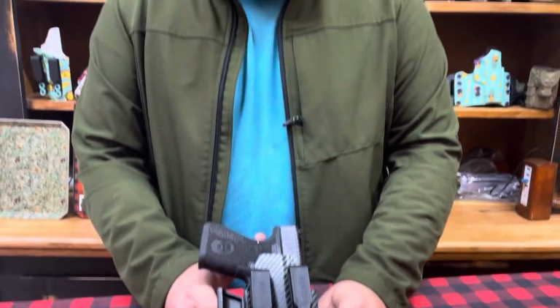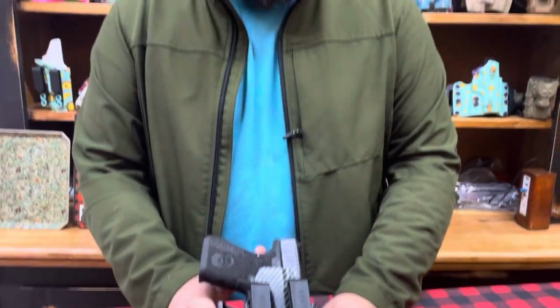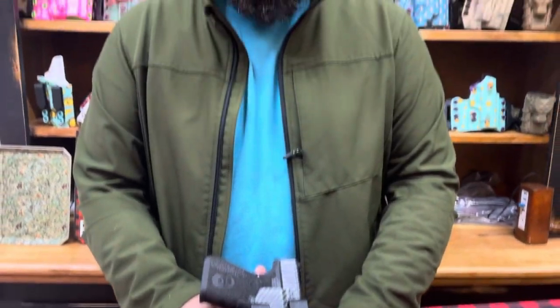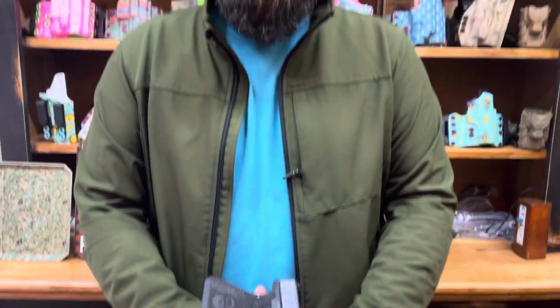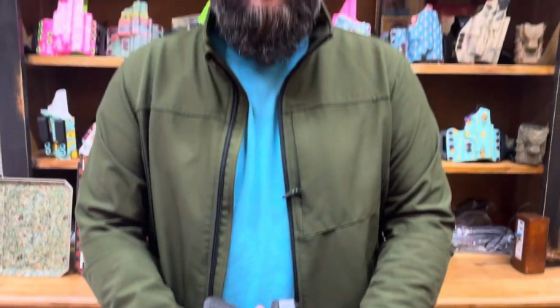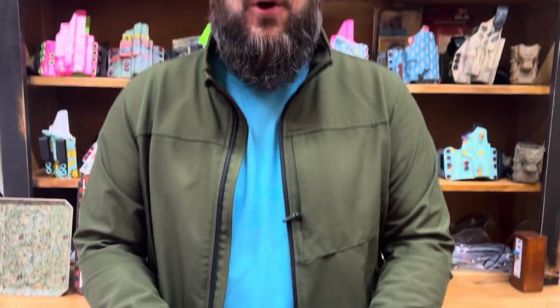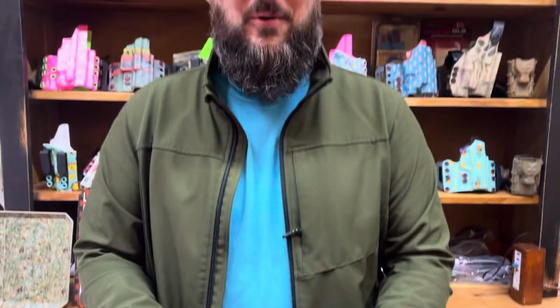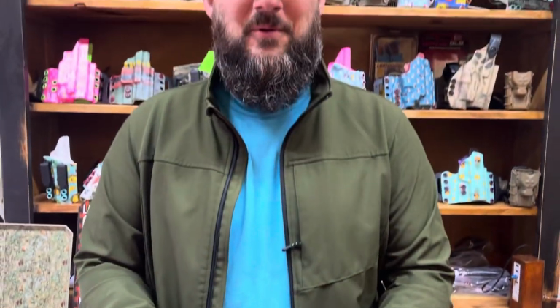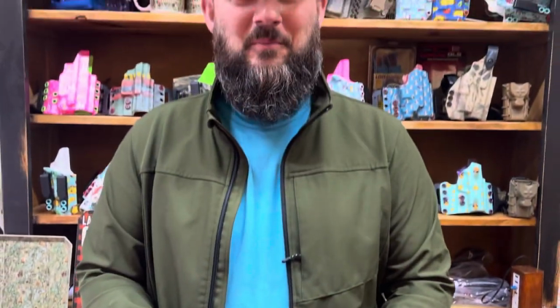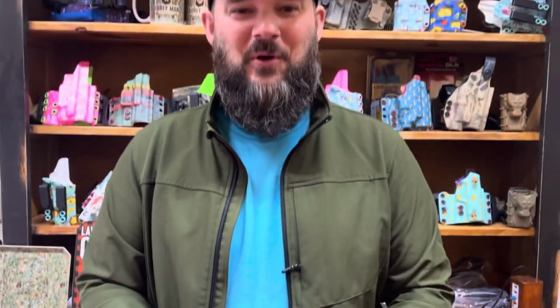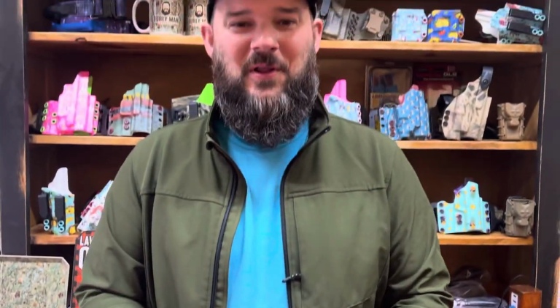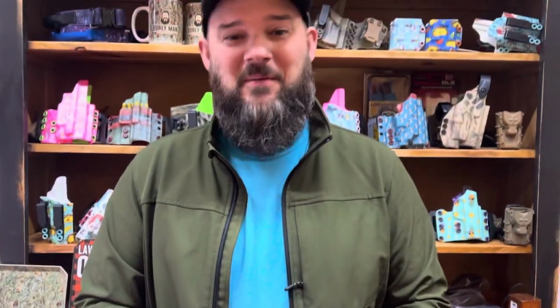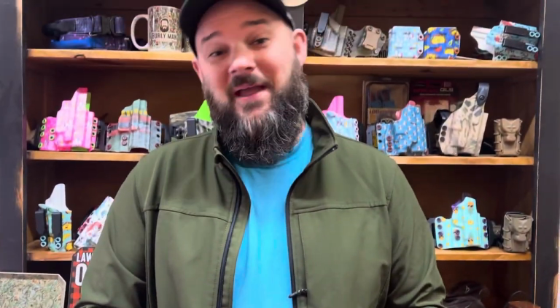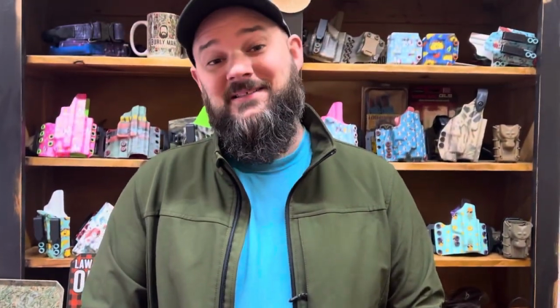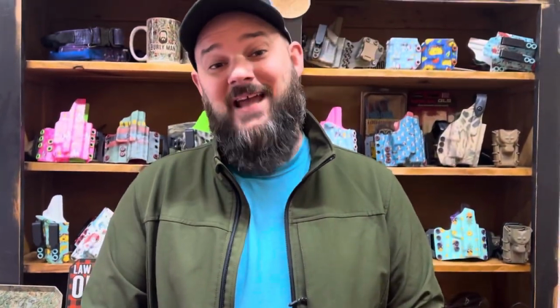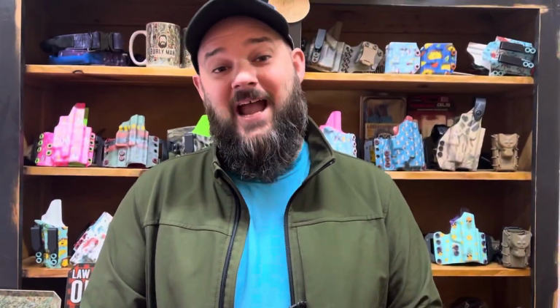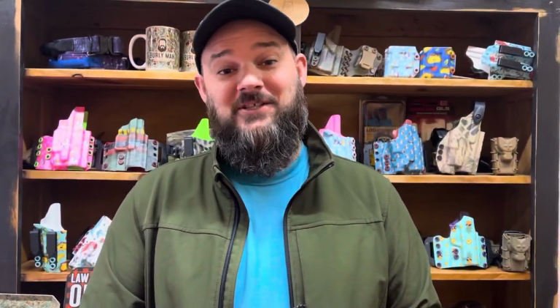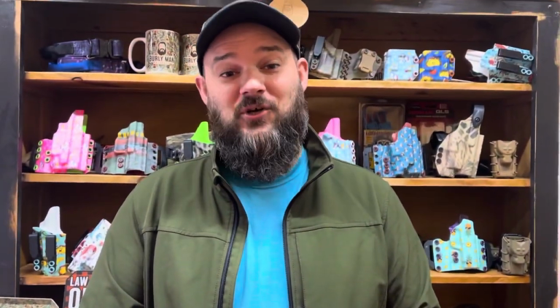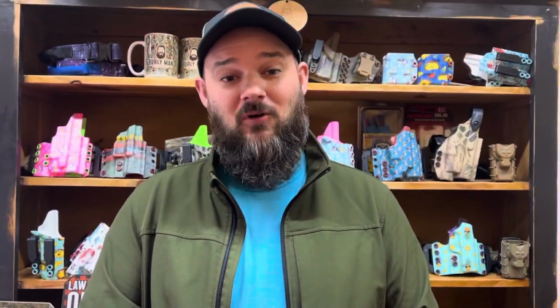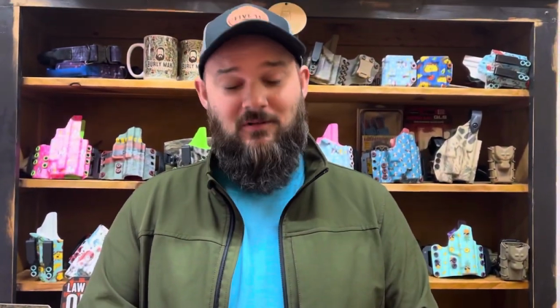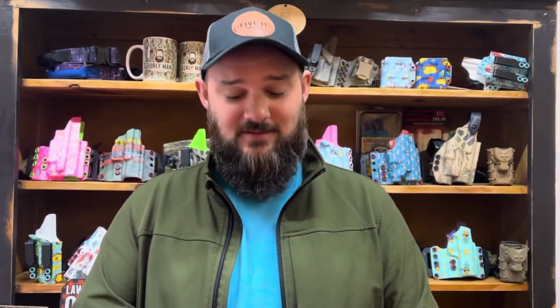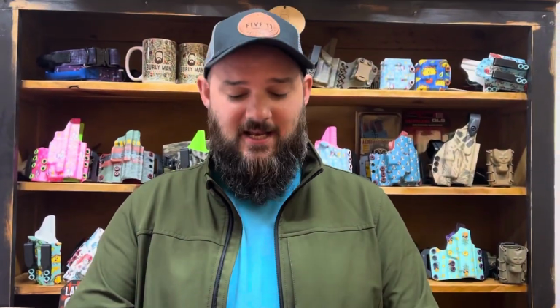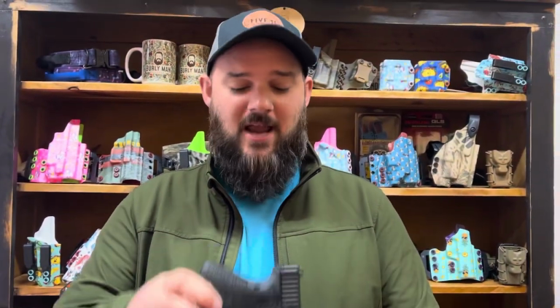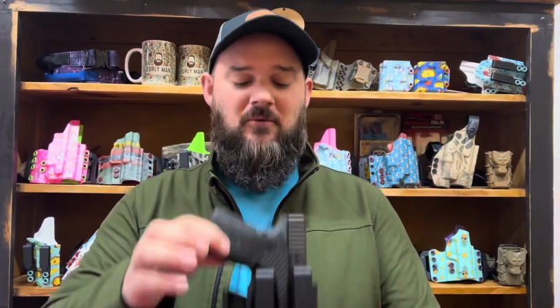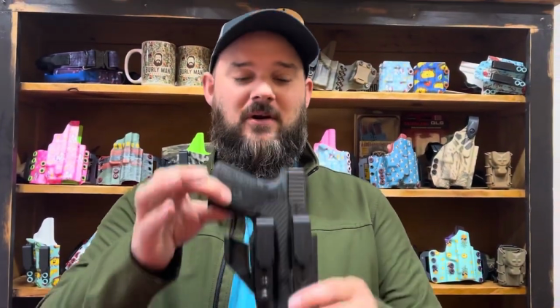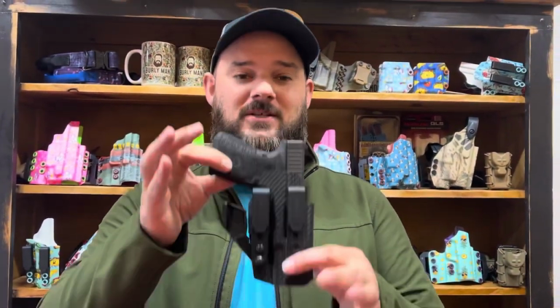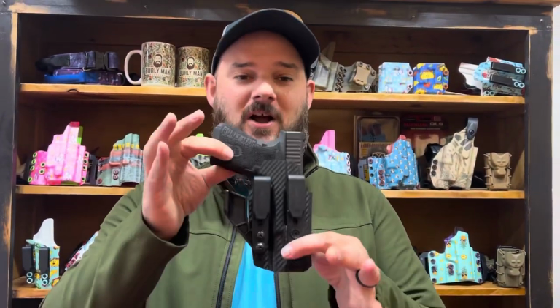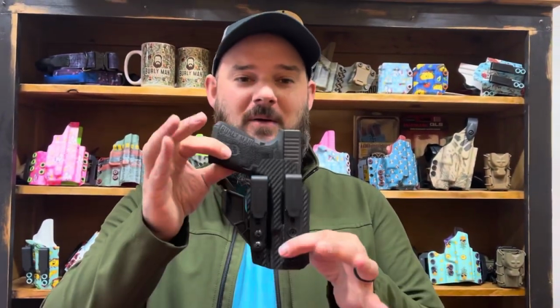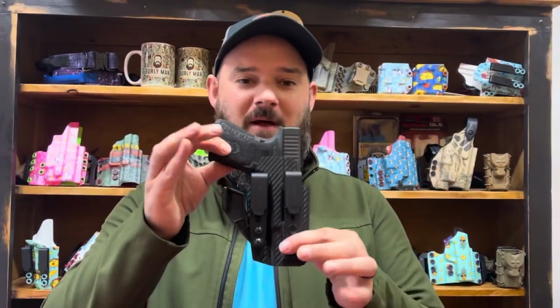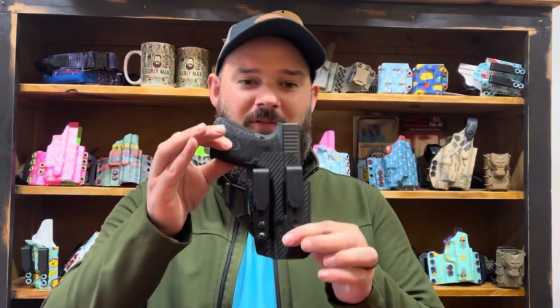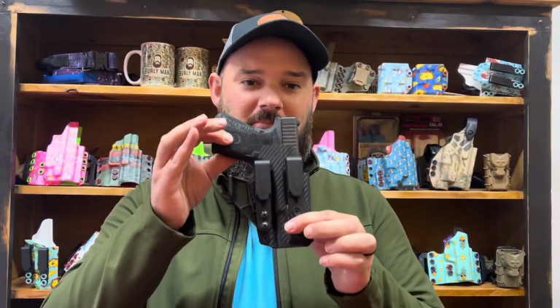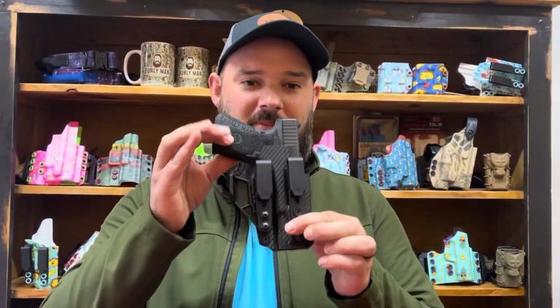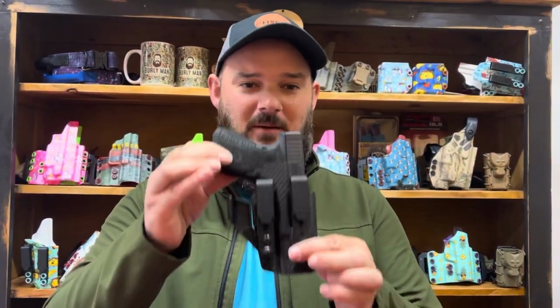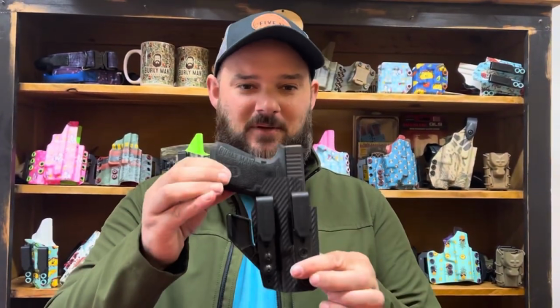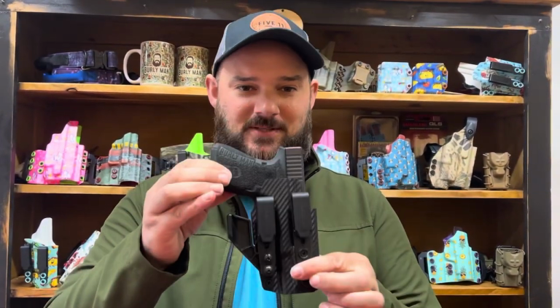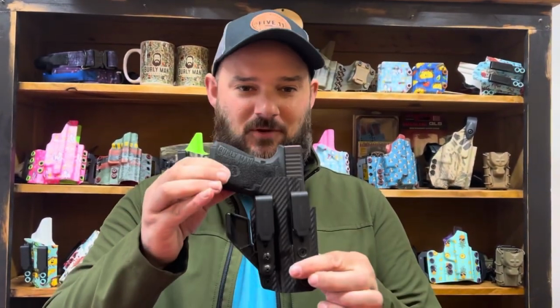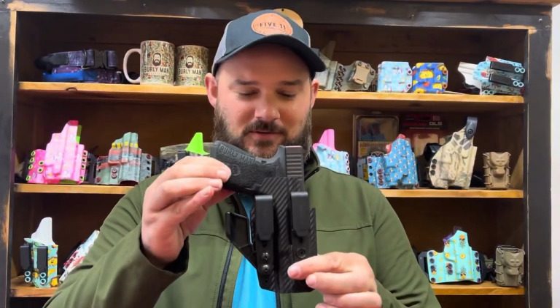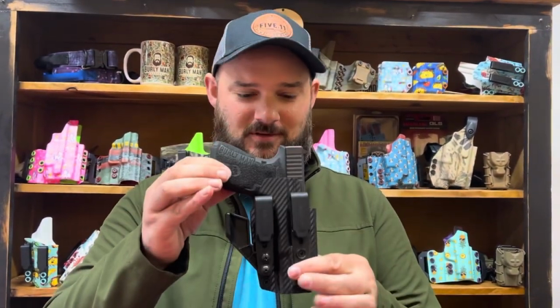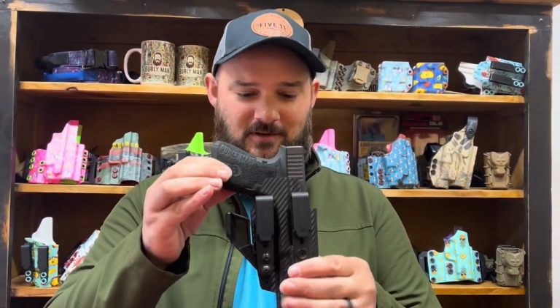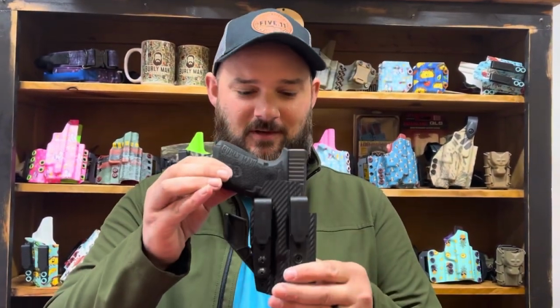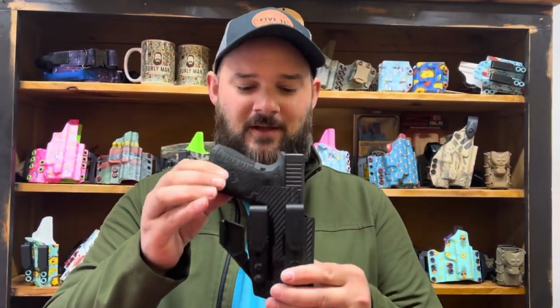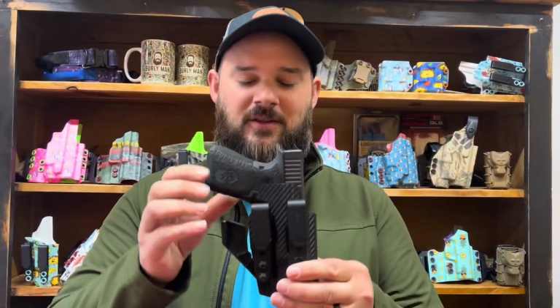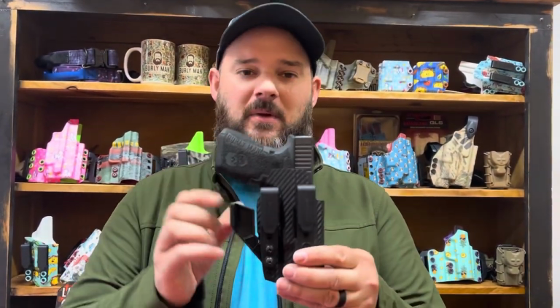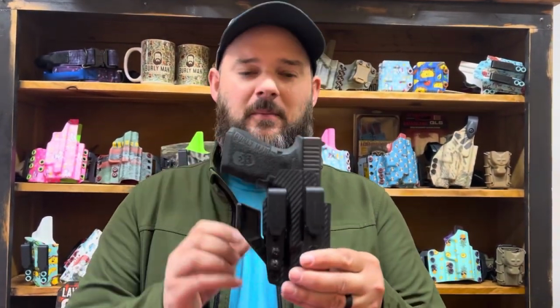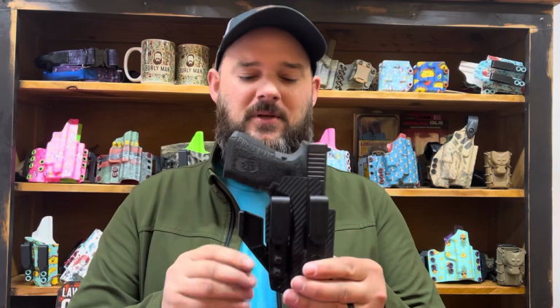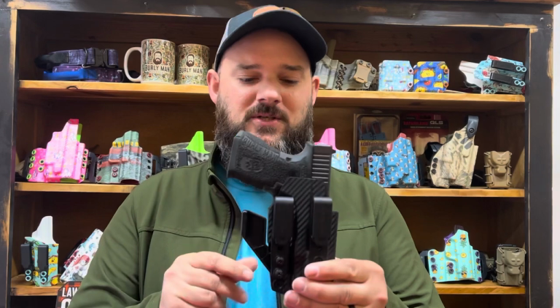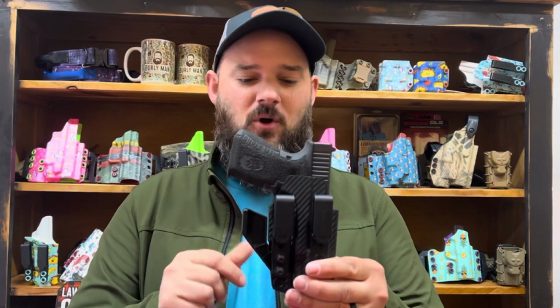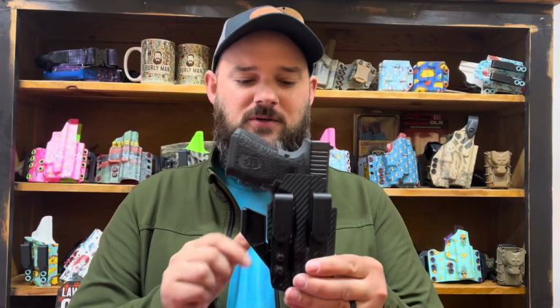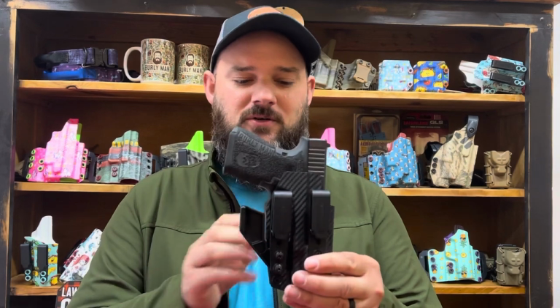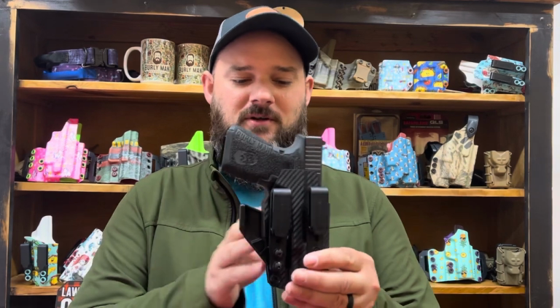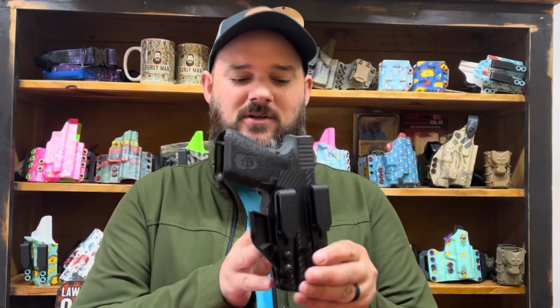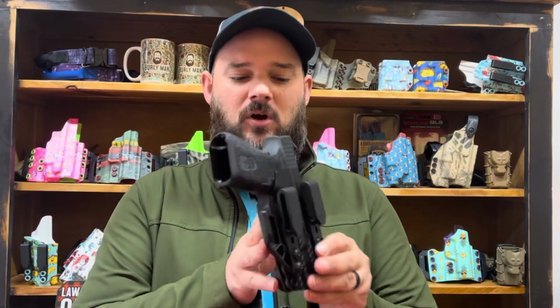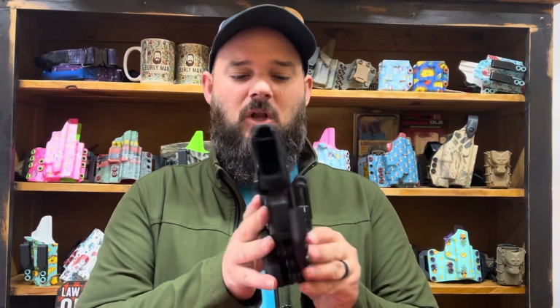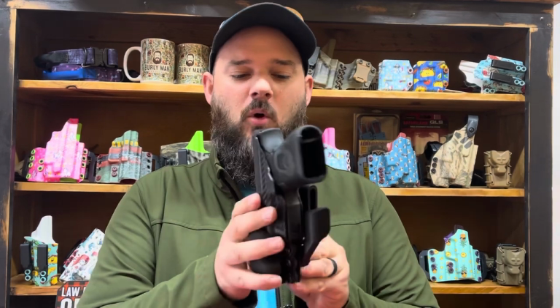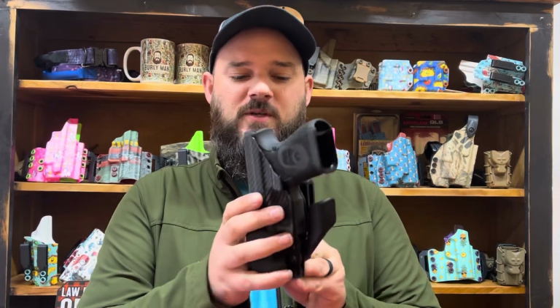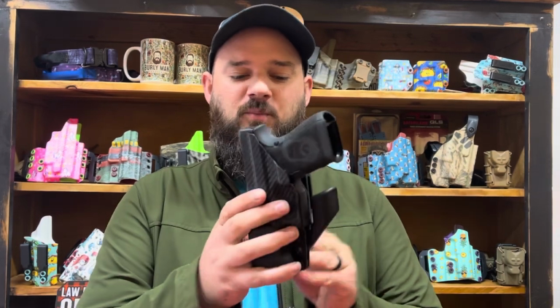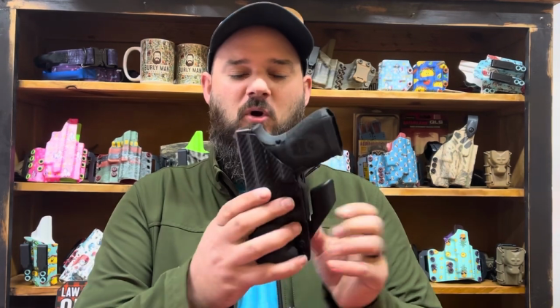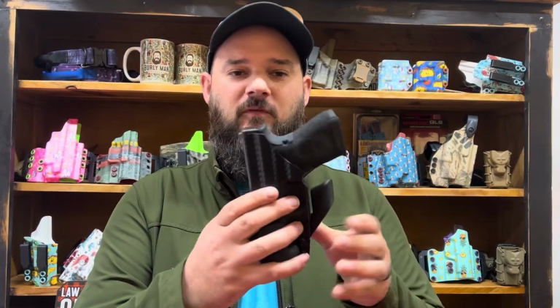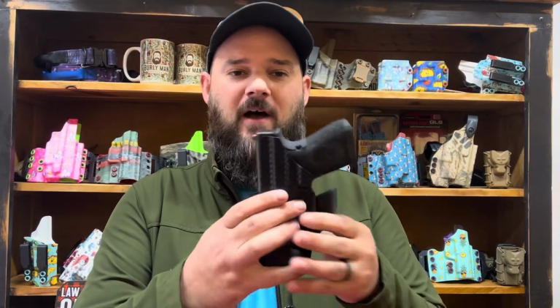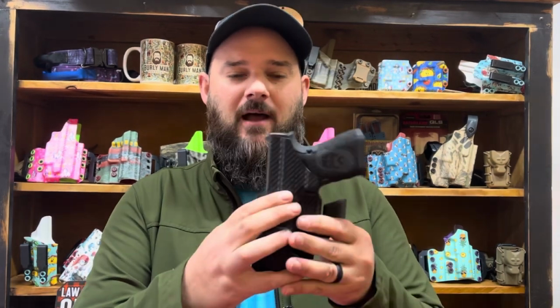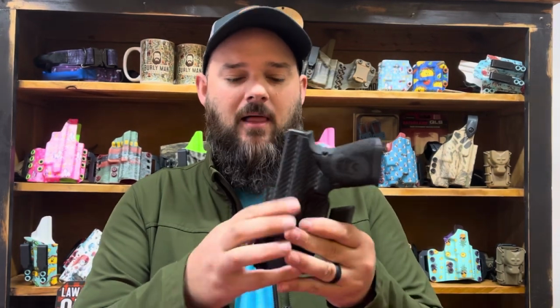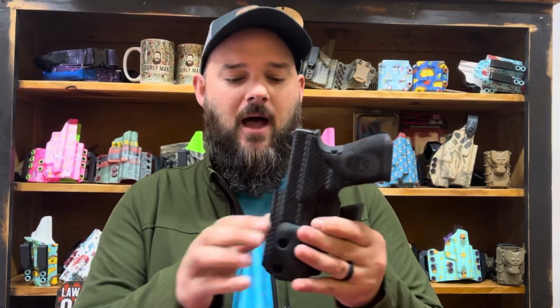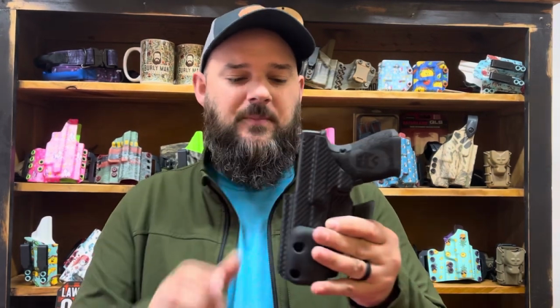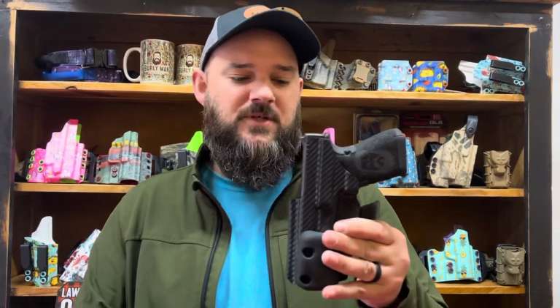Welcome to Burleyman Tactical. Today we're going to talk about the Minimalist Holster. The Minimalist Holster is our lowest profile option.